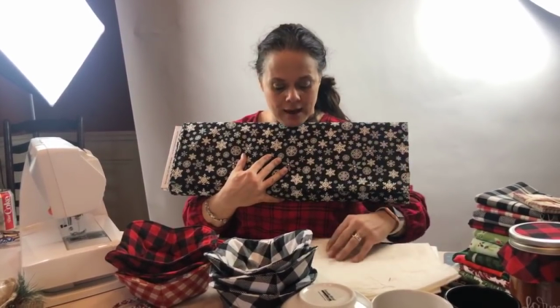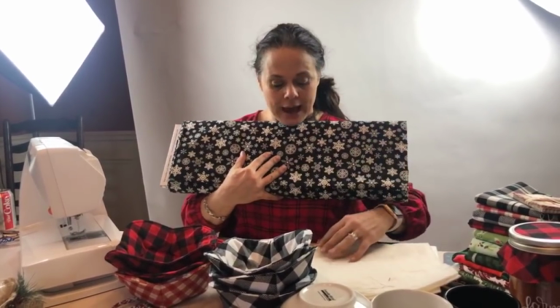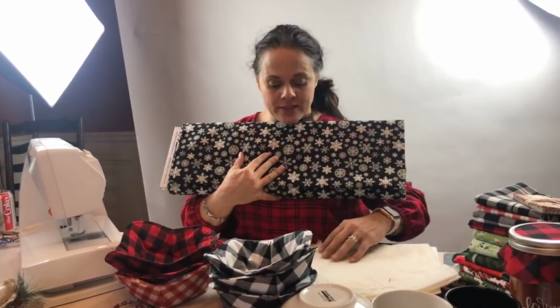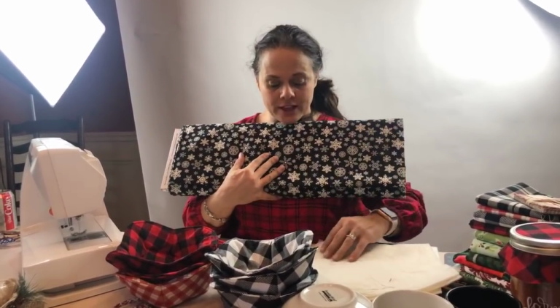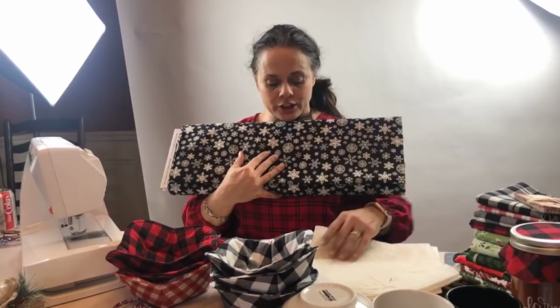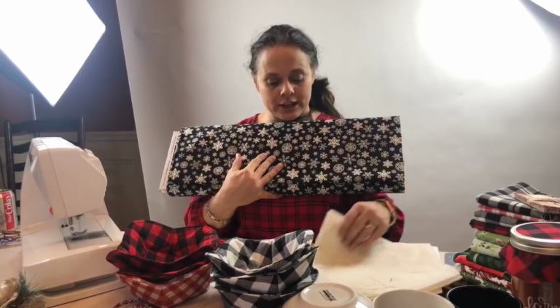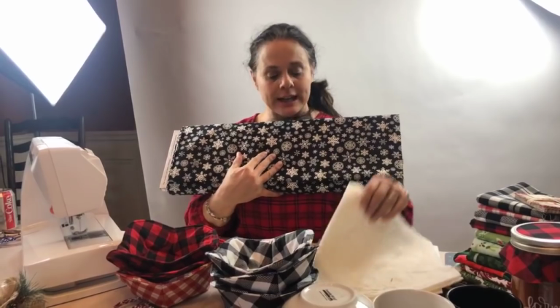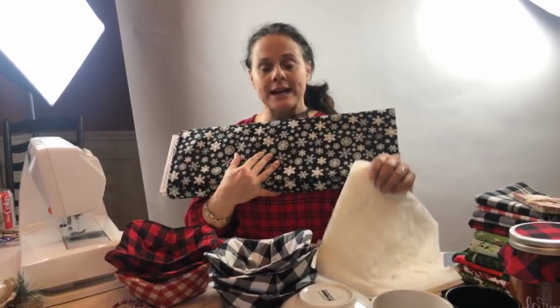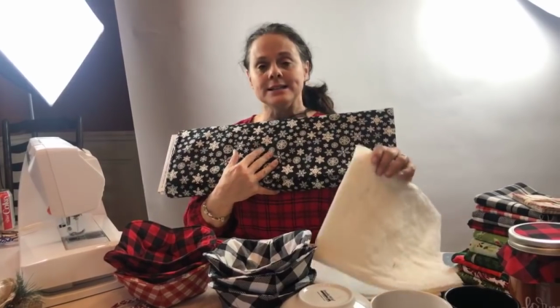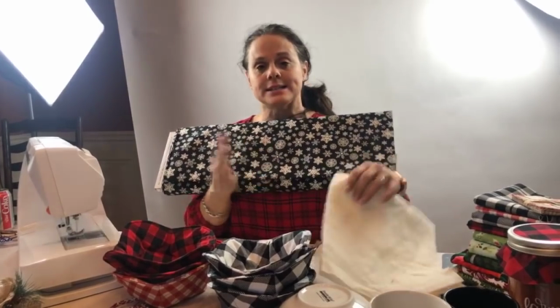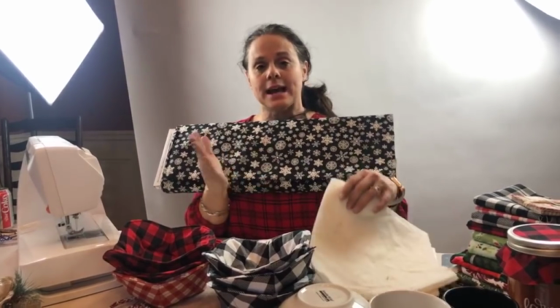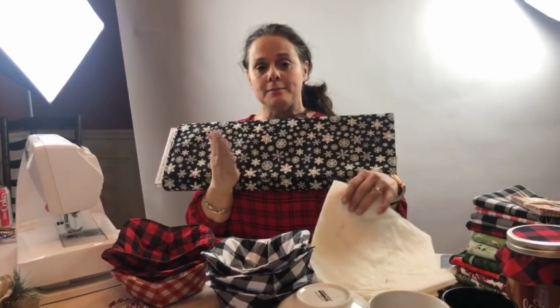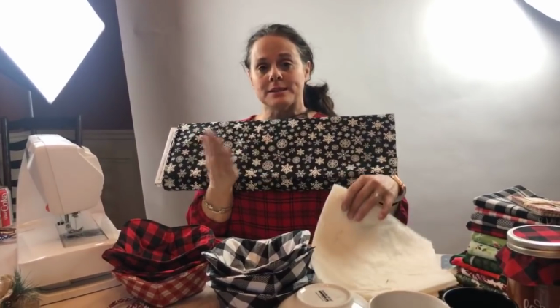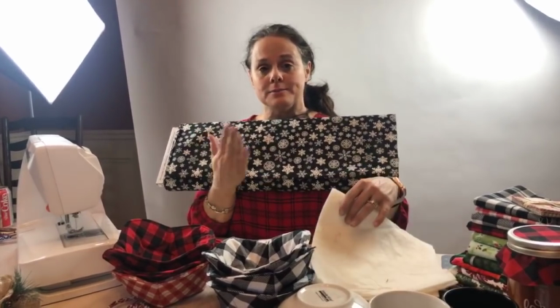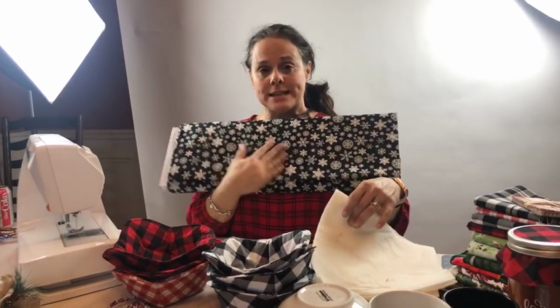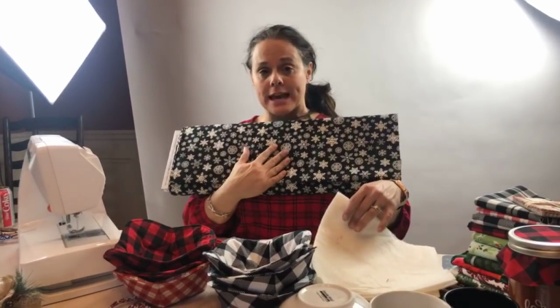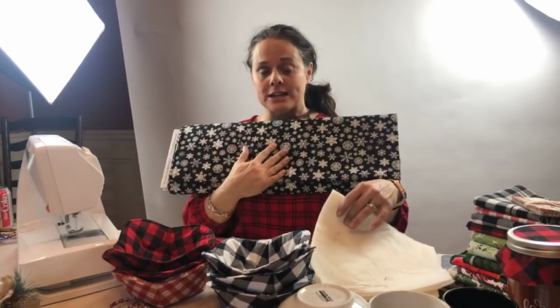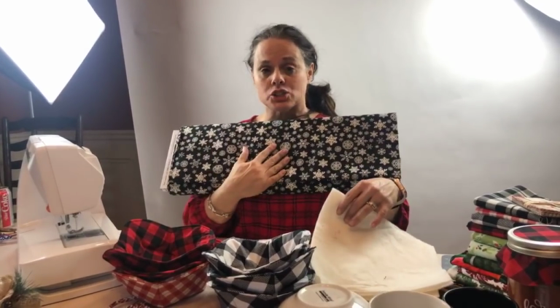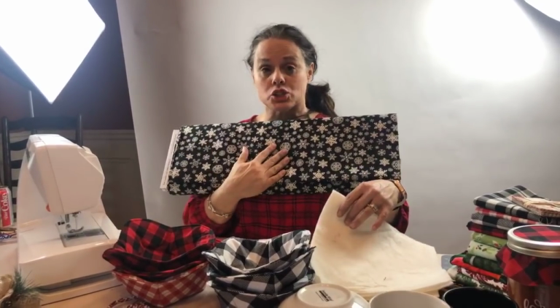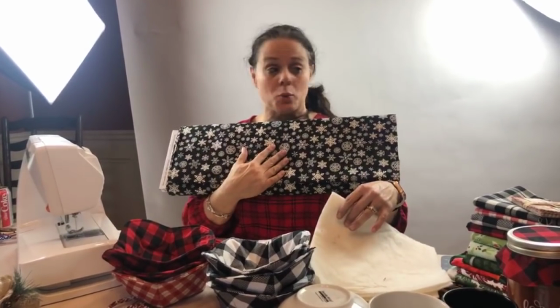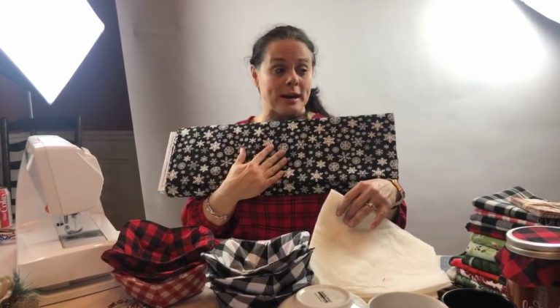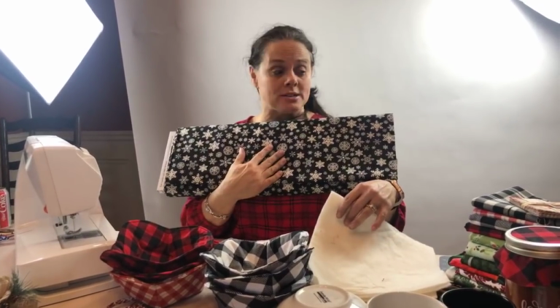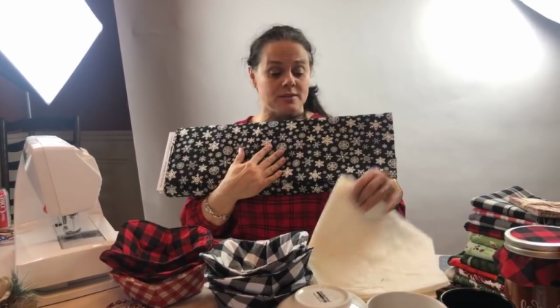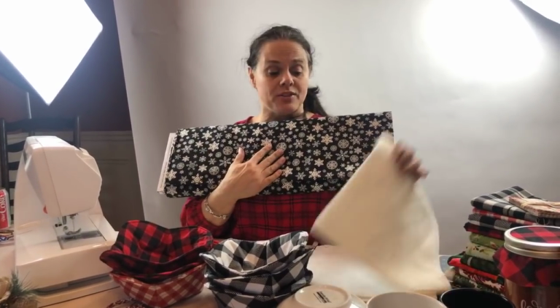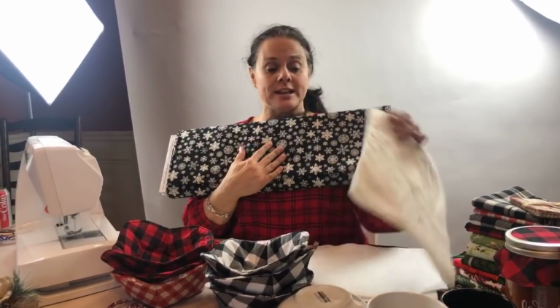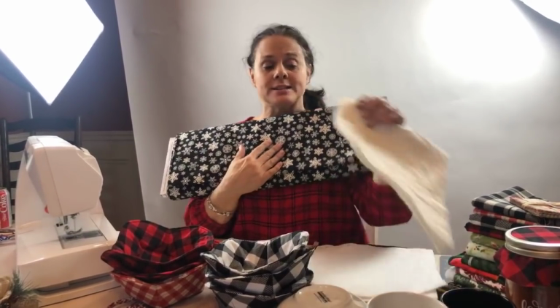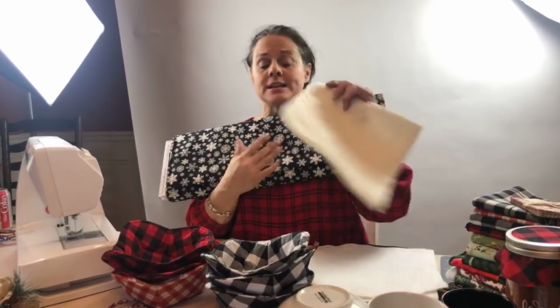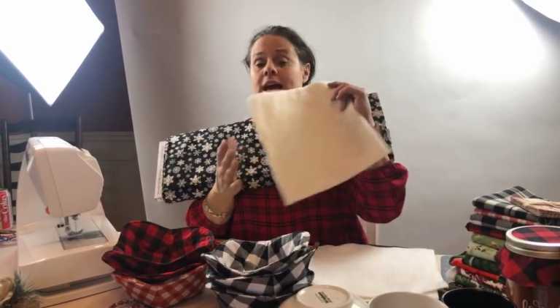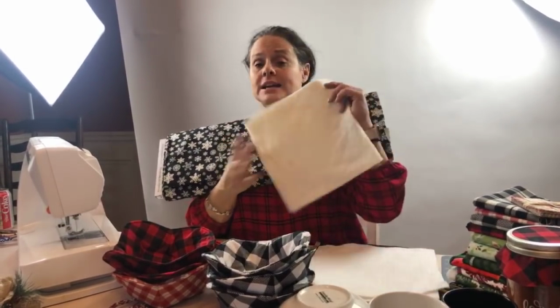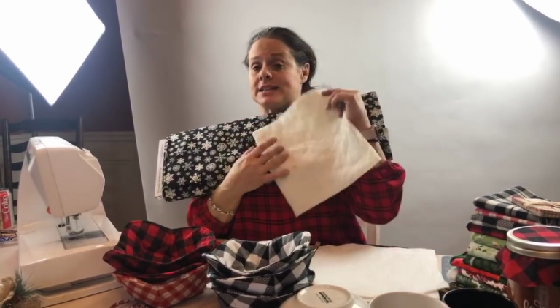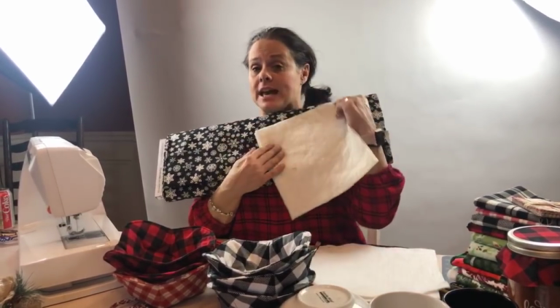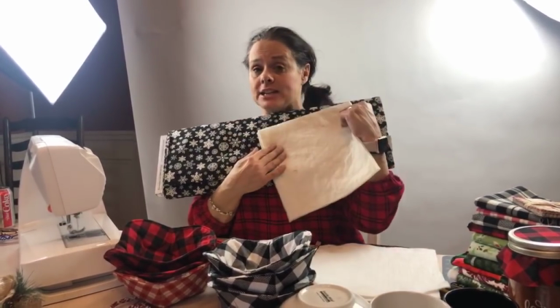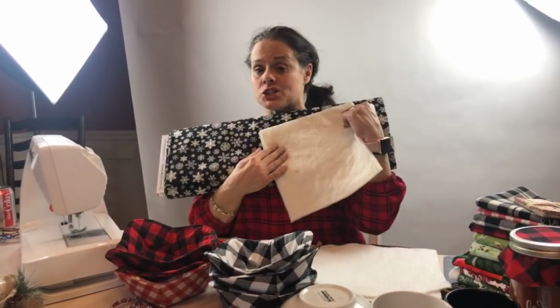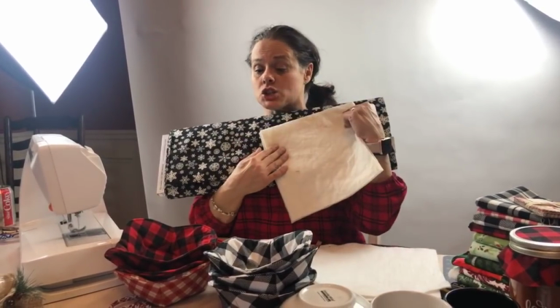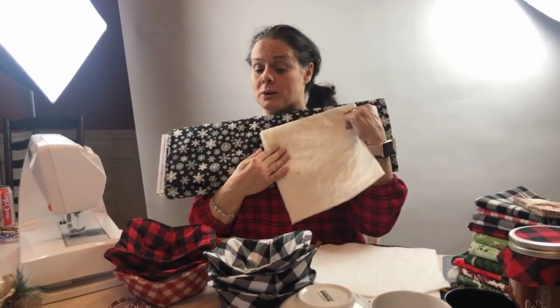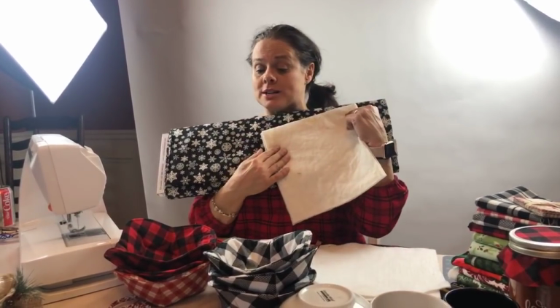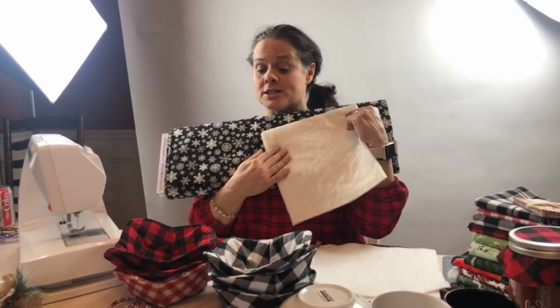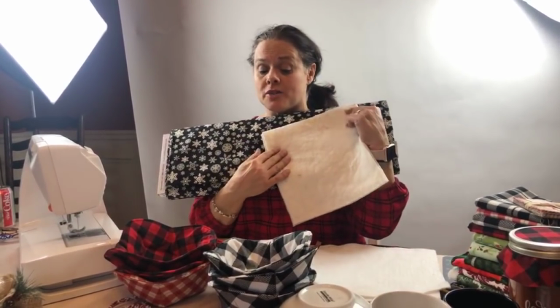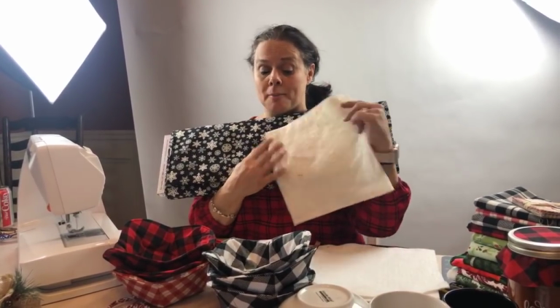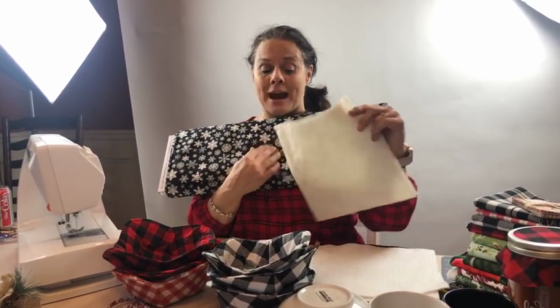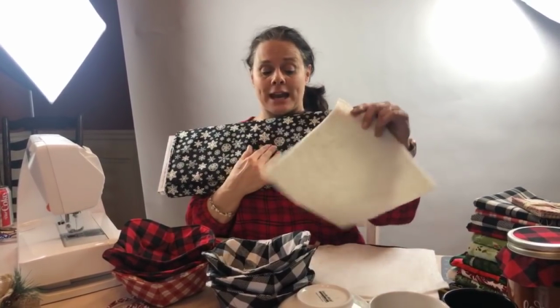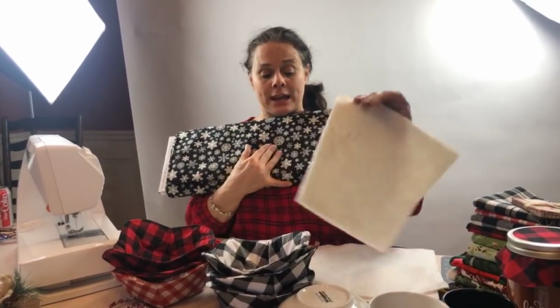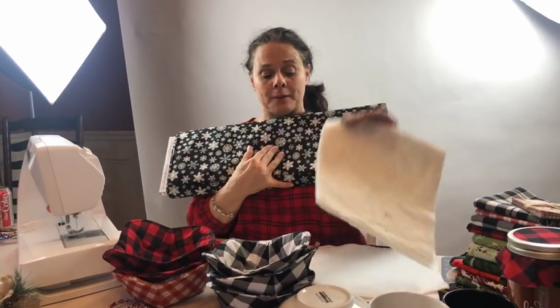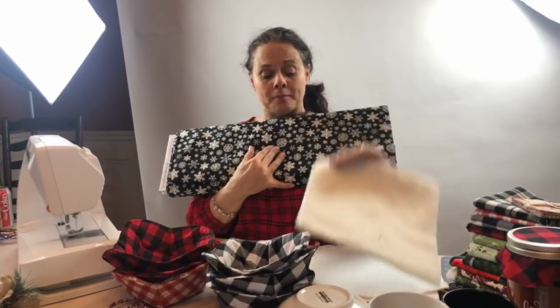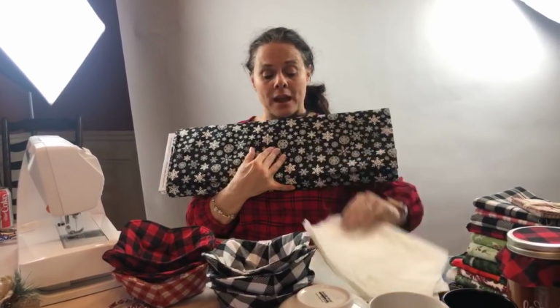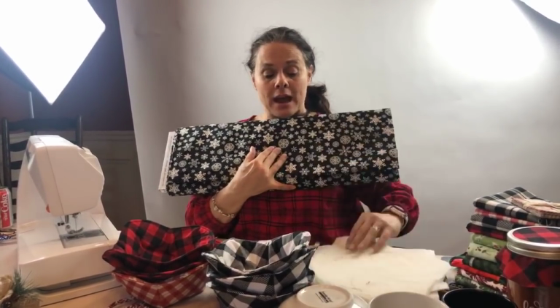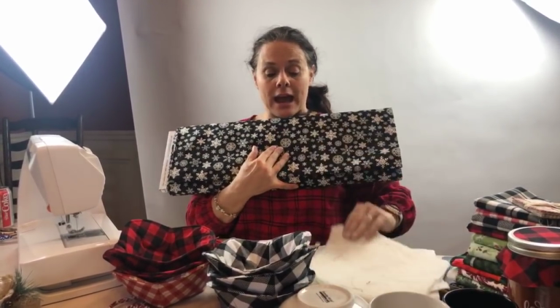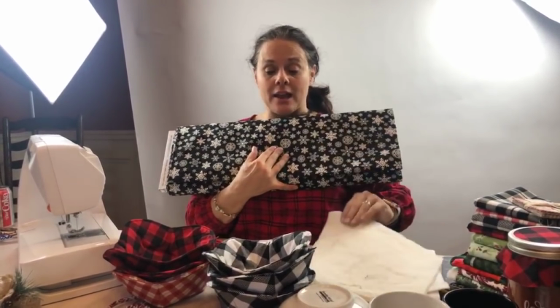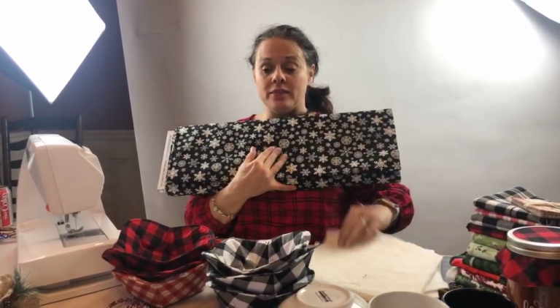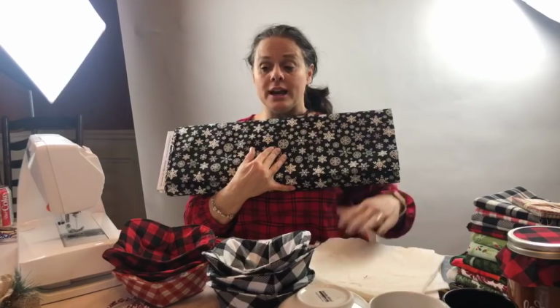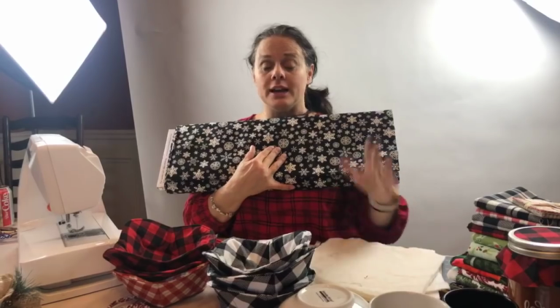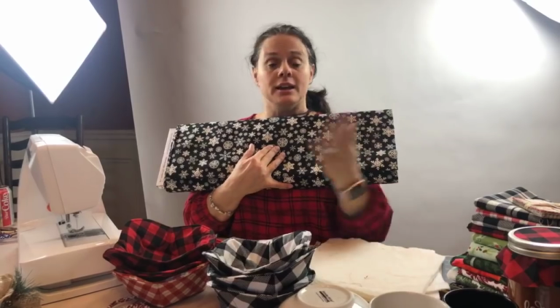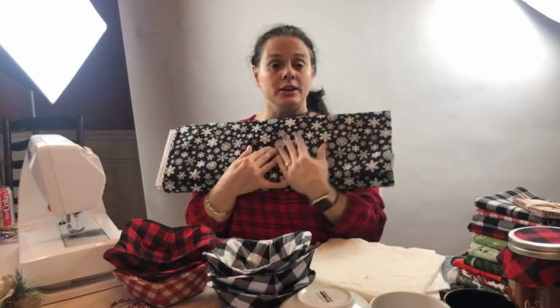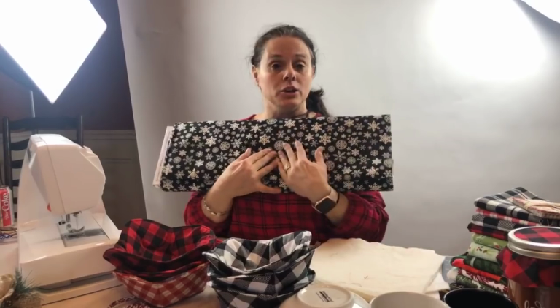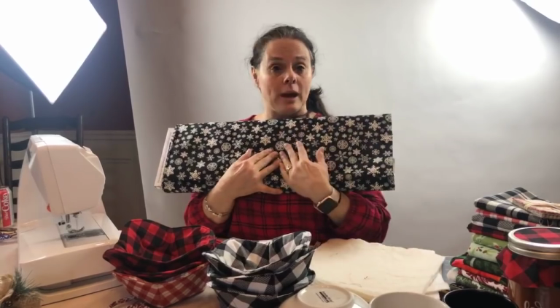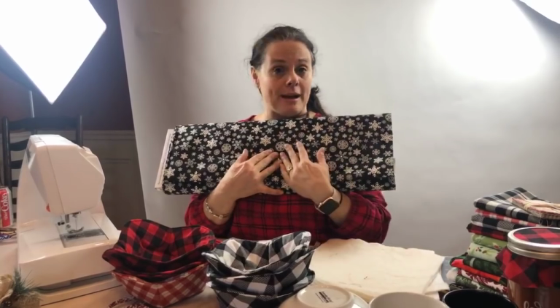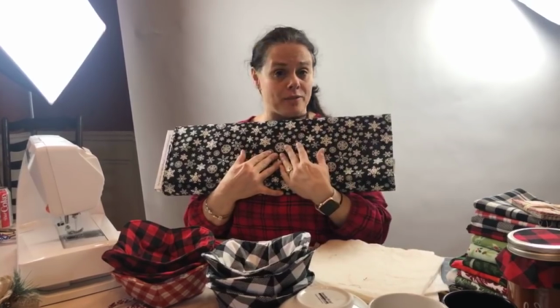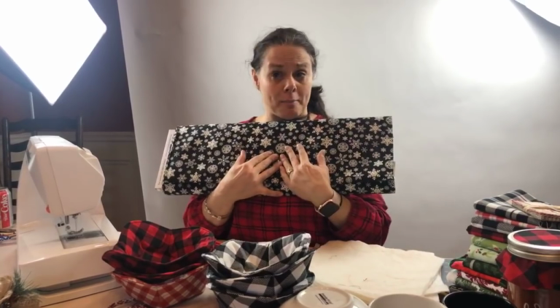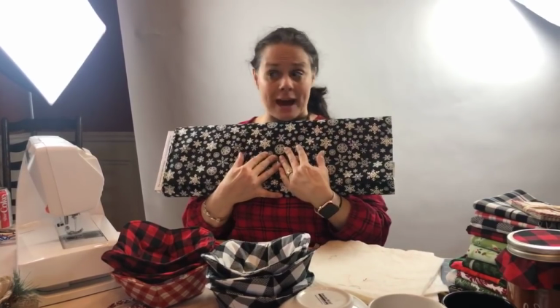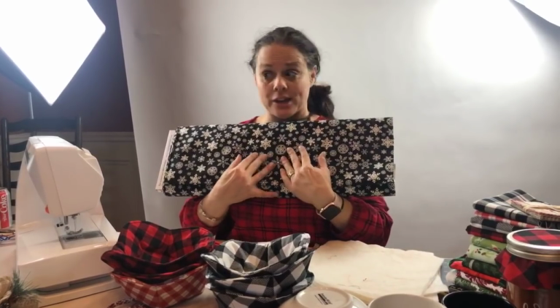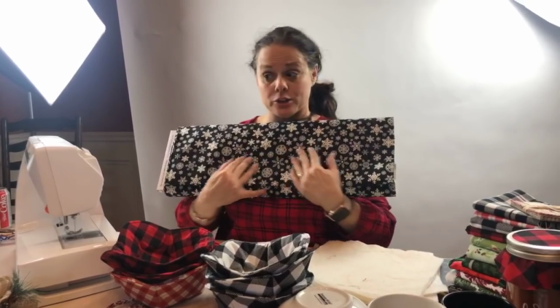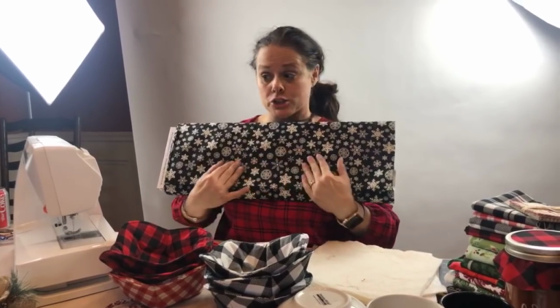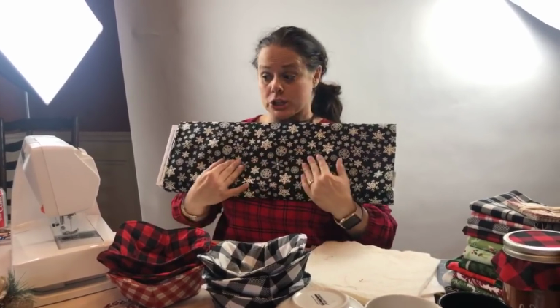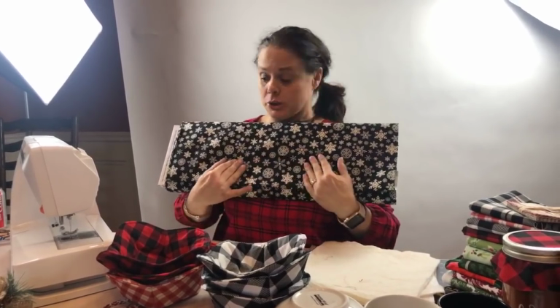You're going to get some 10-inch squares of the fabric, 10-inch squares of the batting, and then you'll have the pattern too.